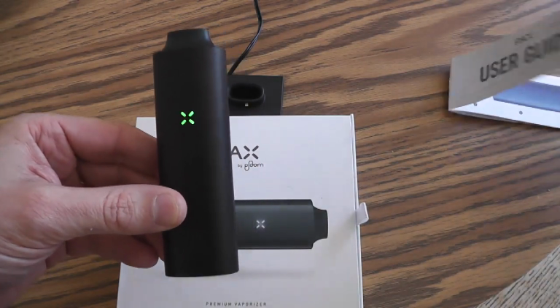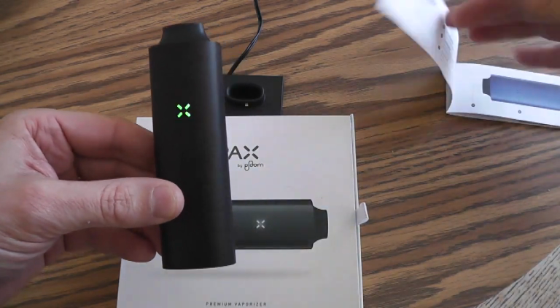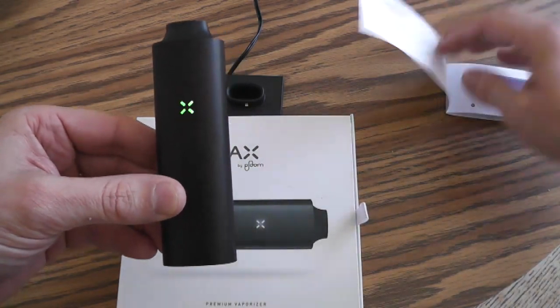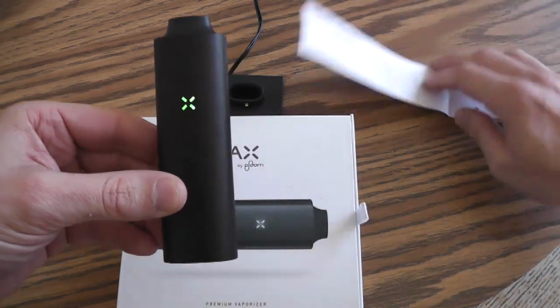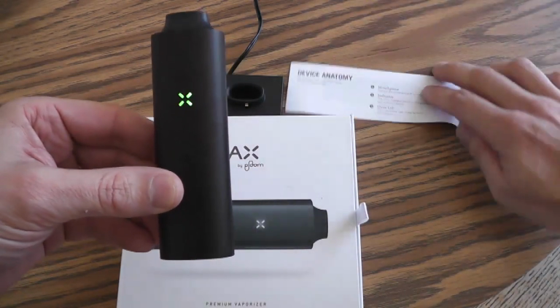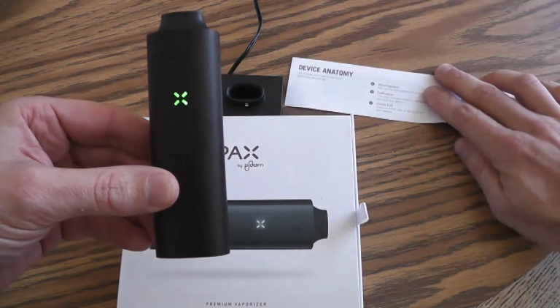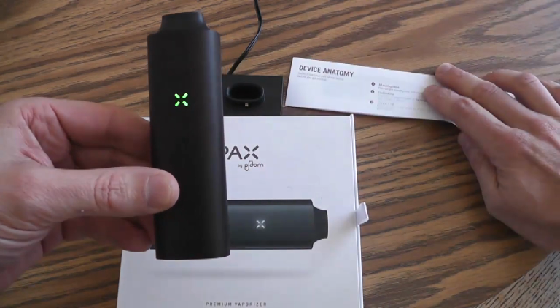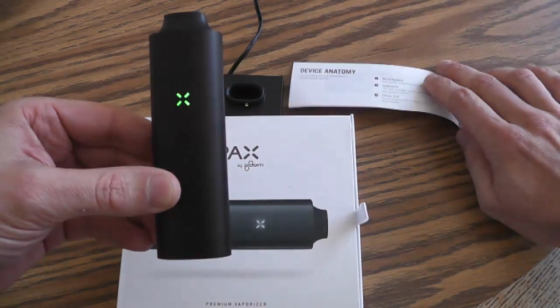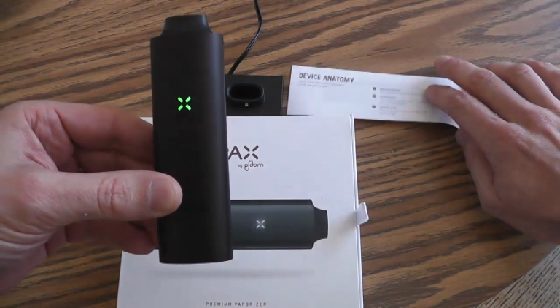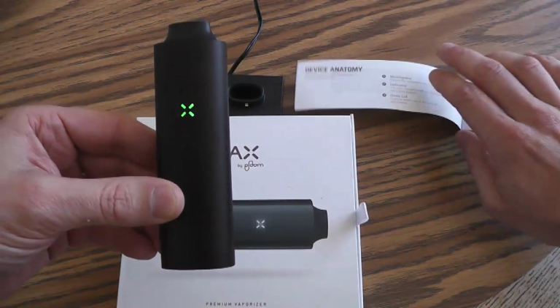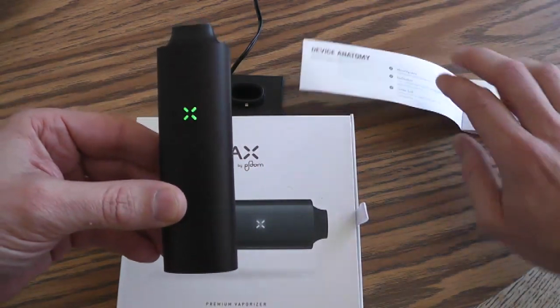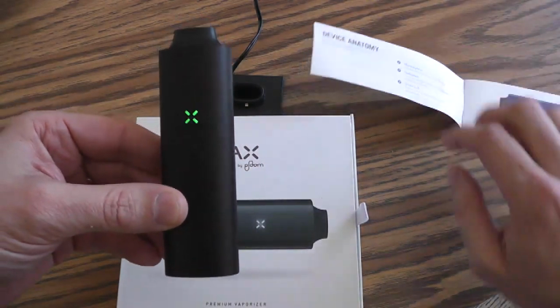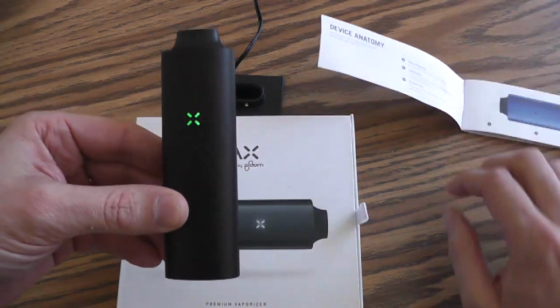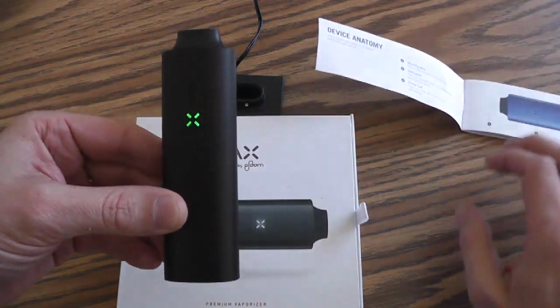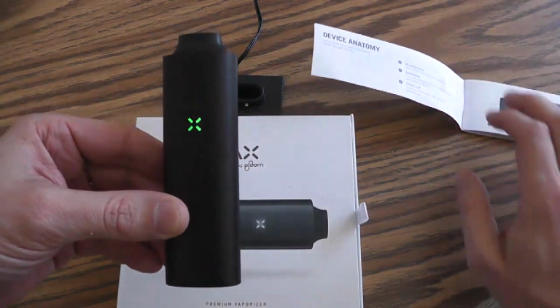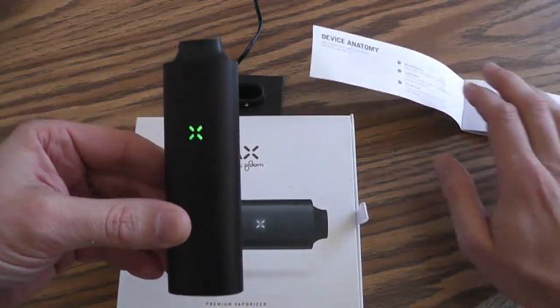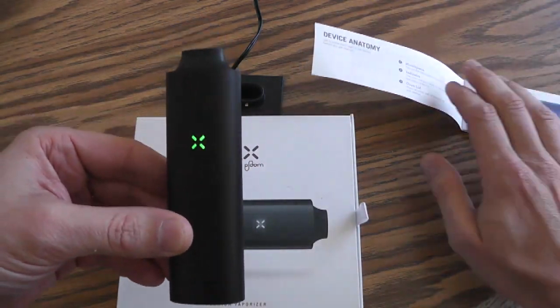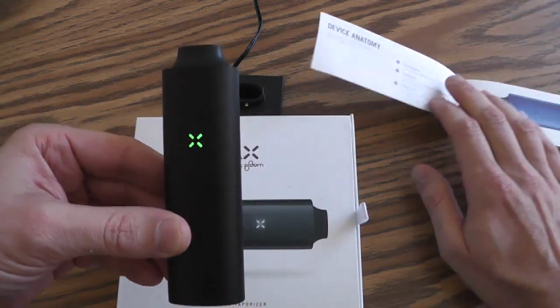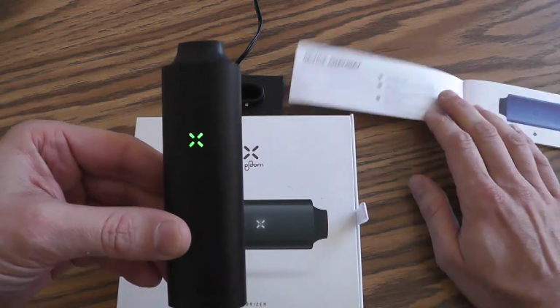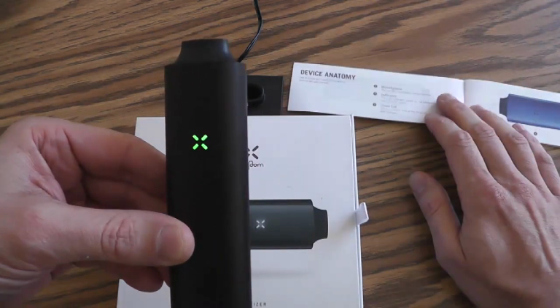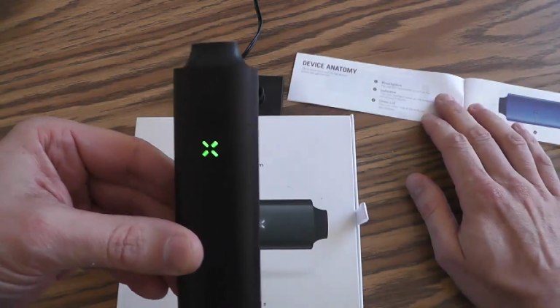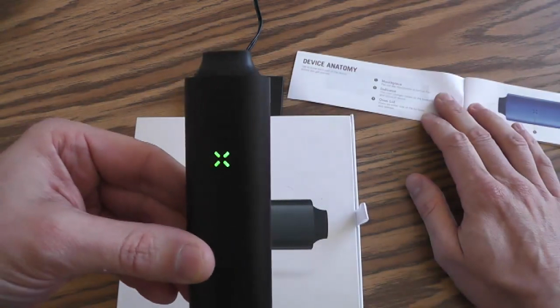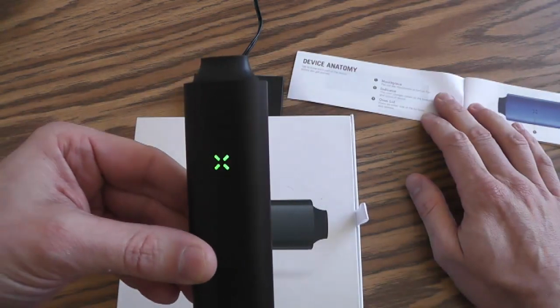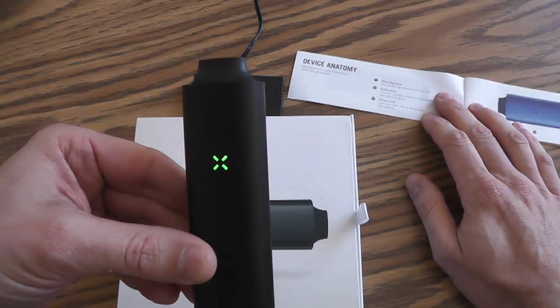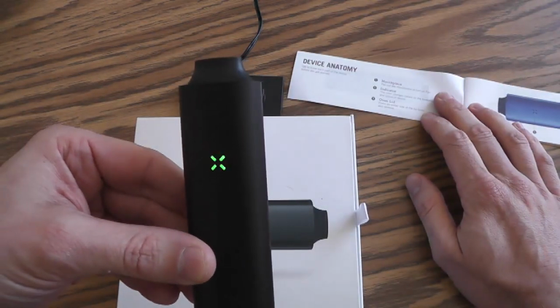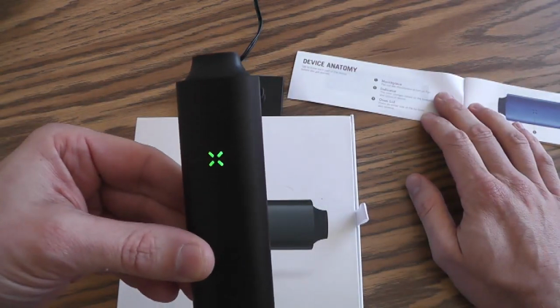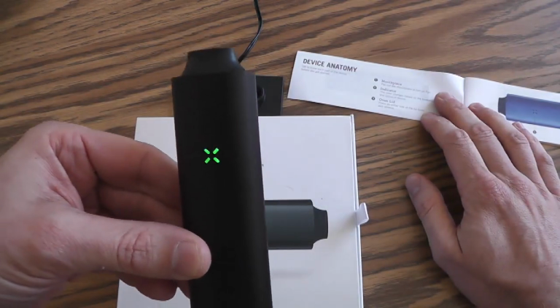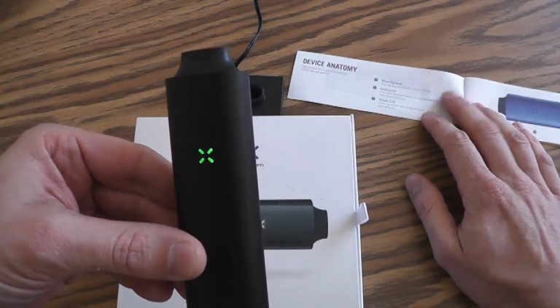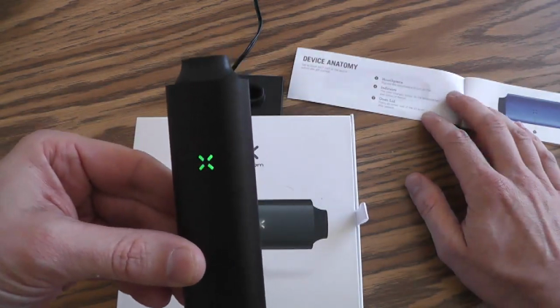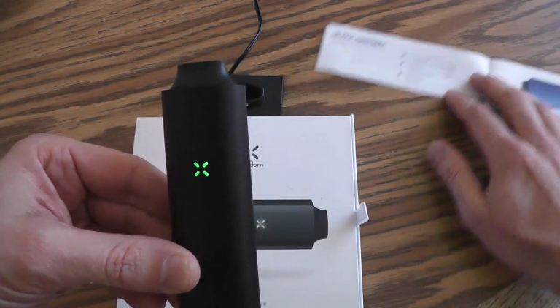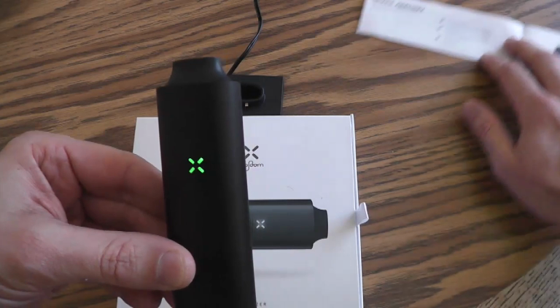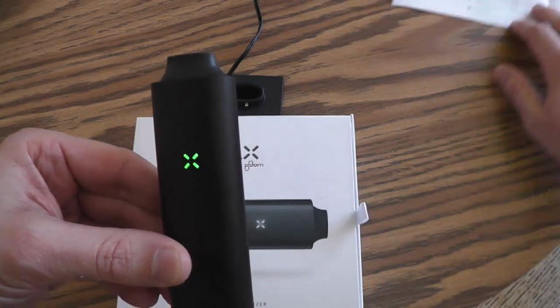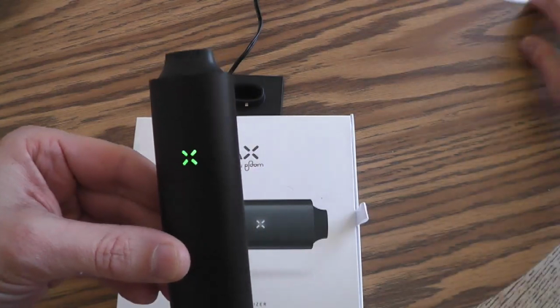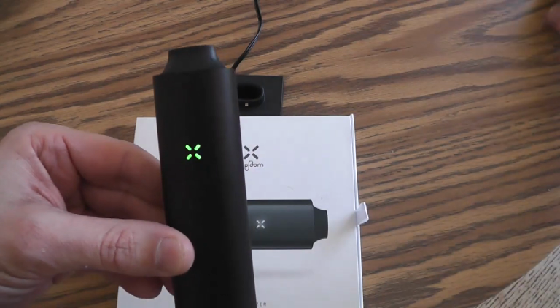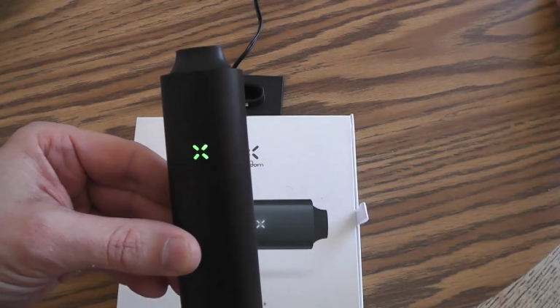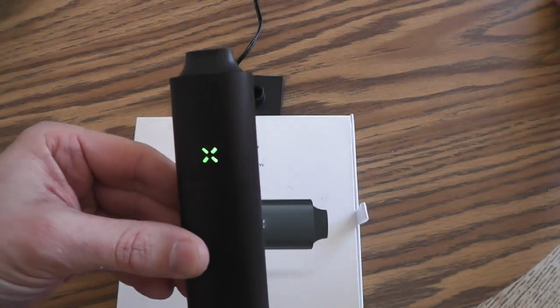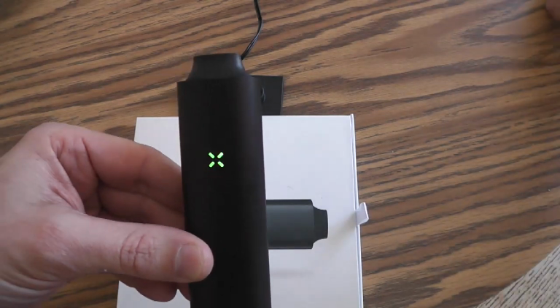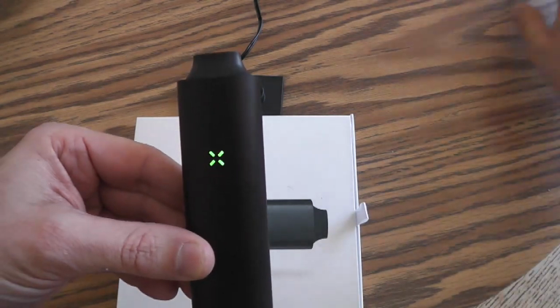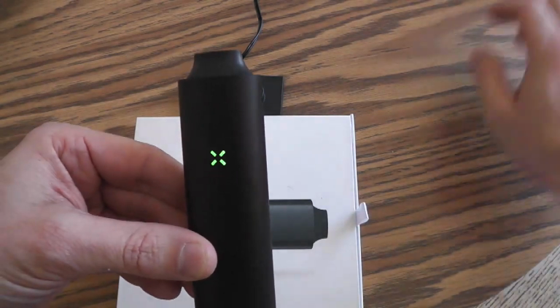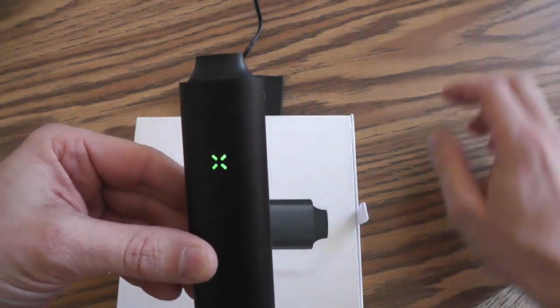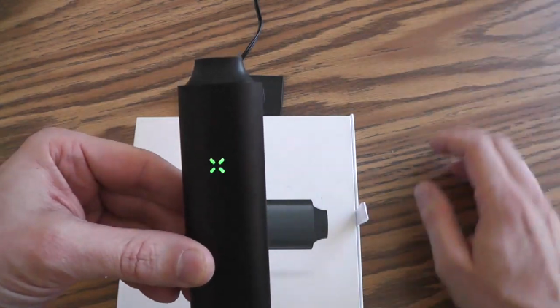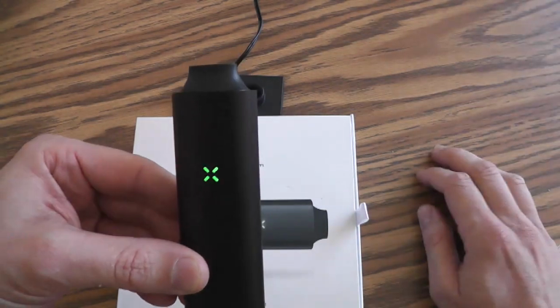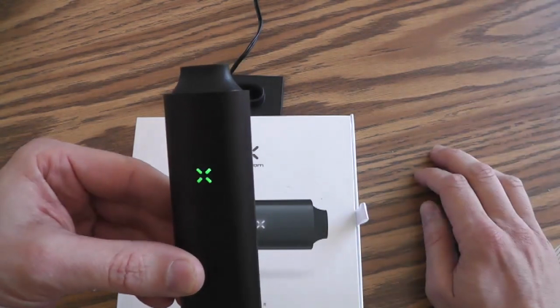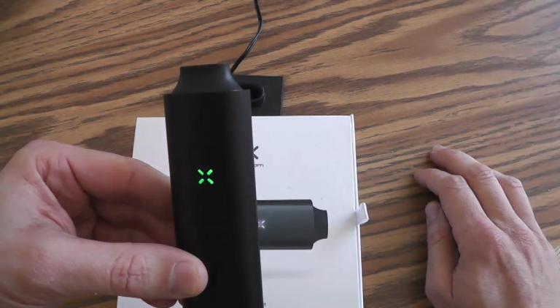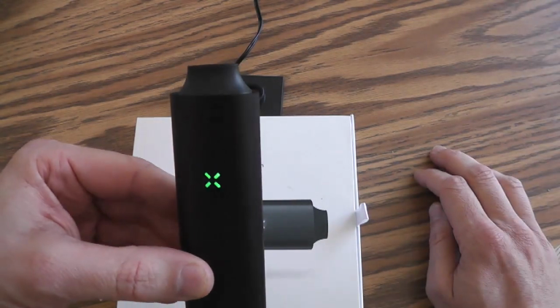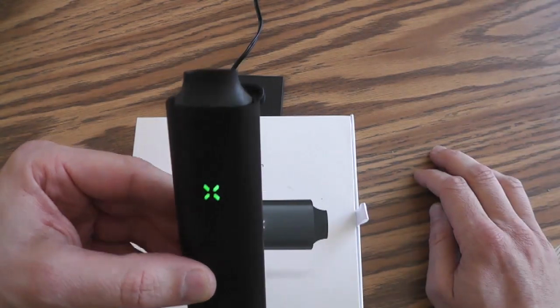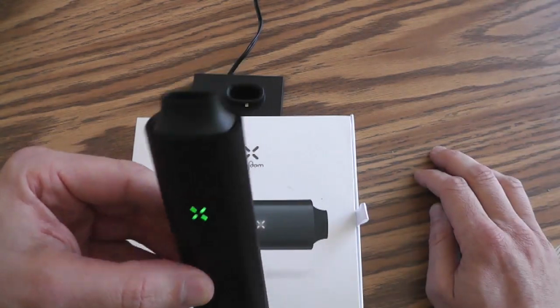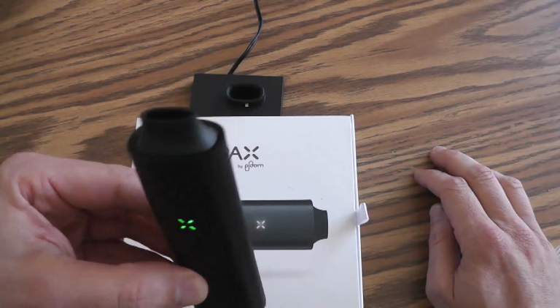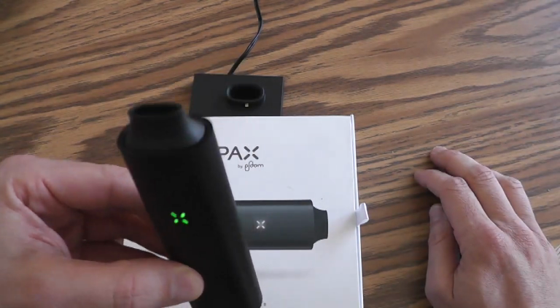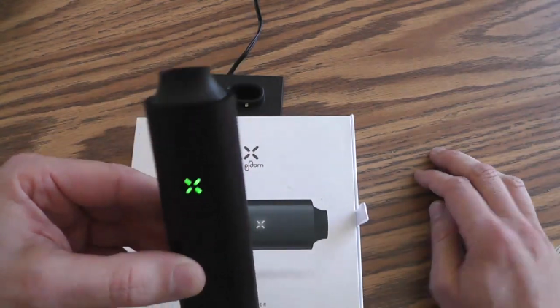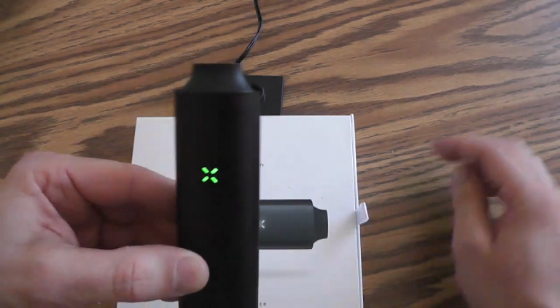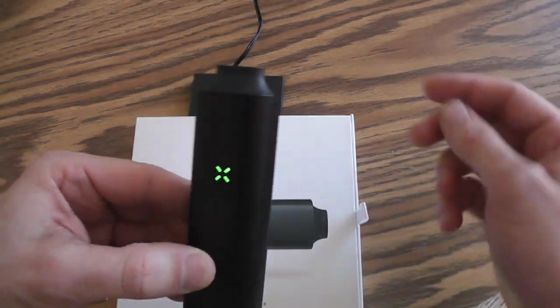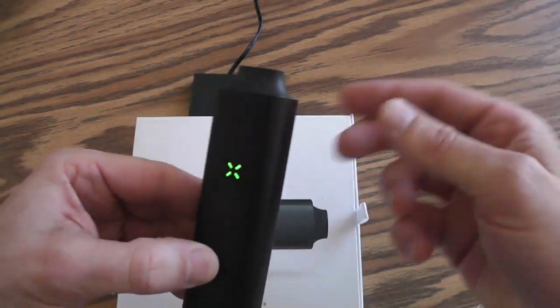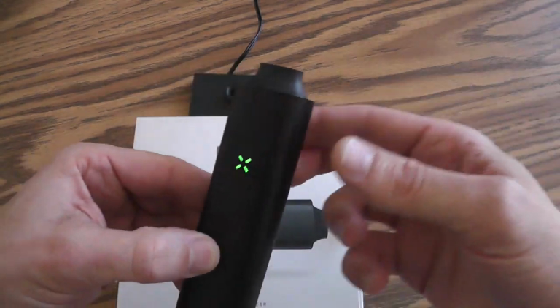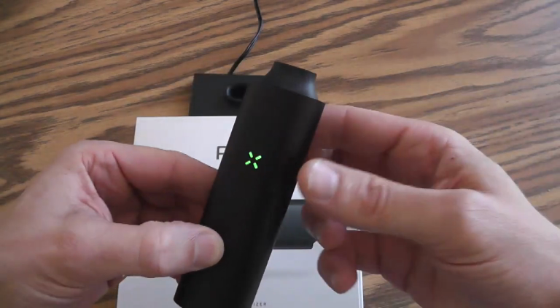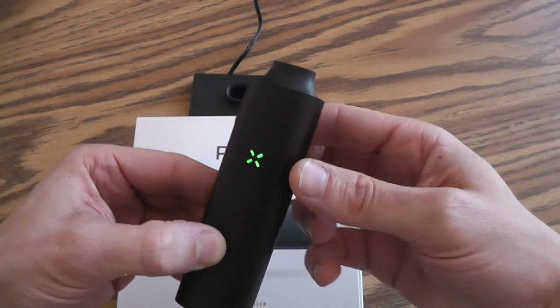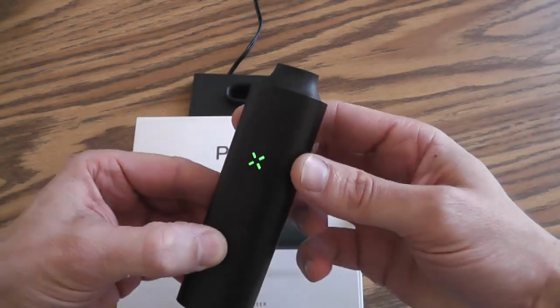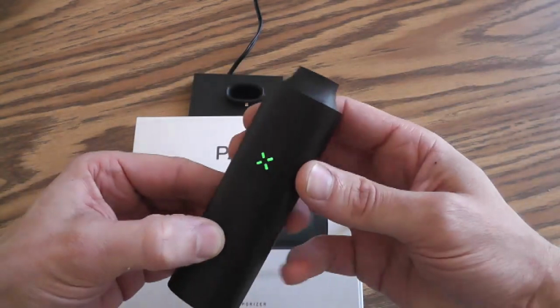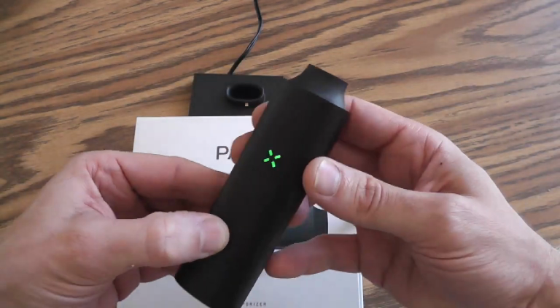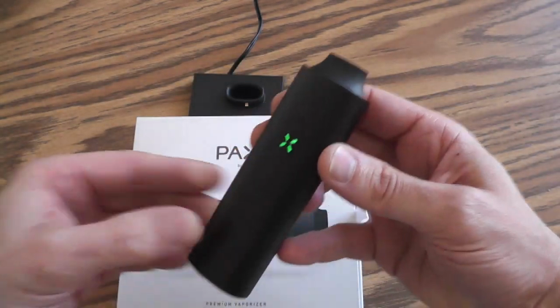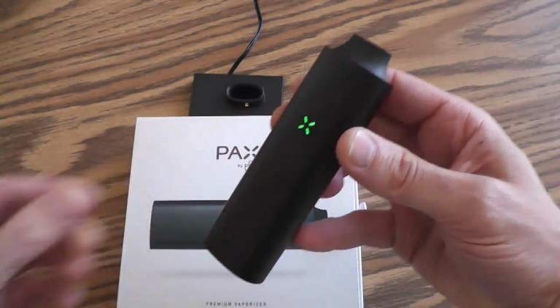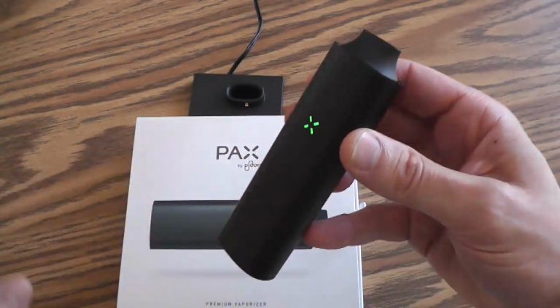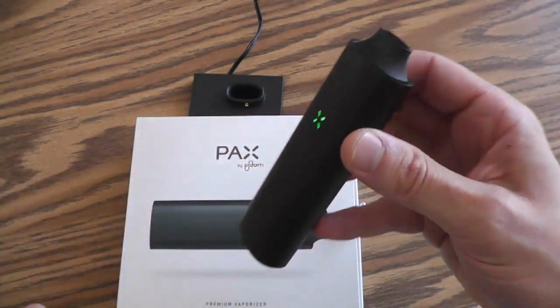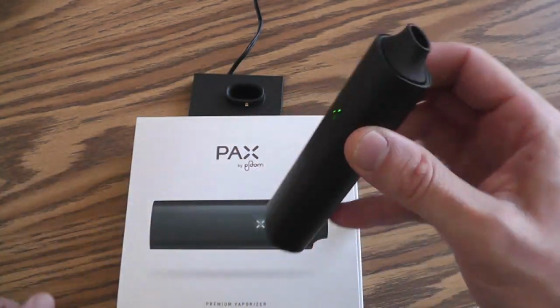Green indicates it is ready to go, and it is already green. Here comes the first try.